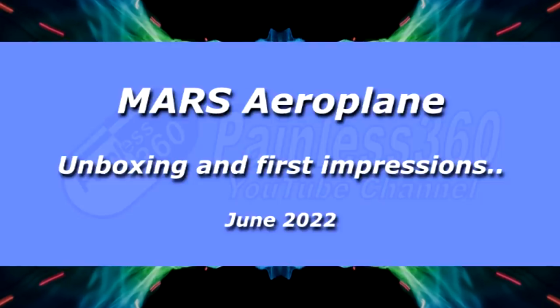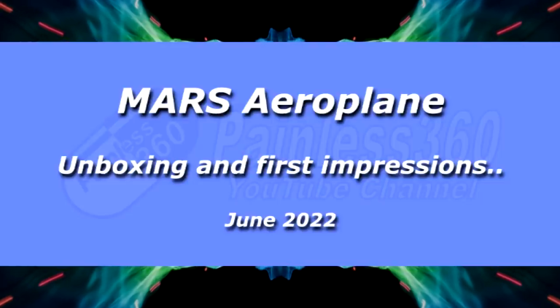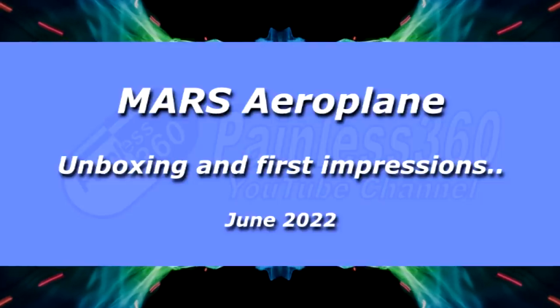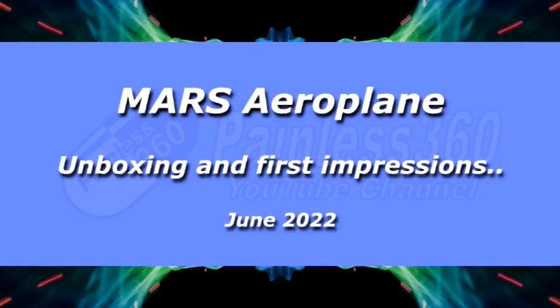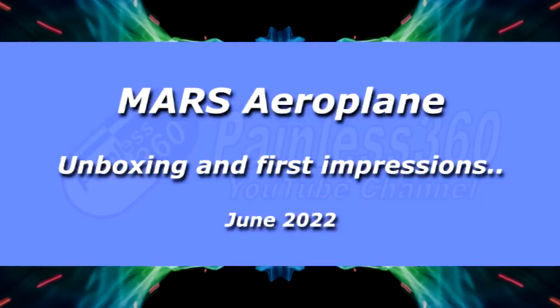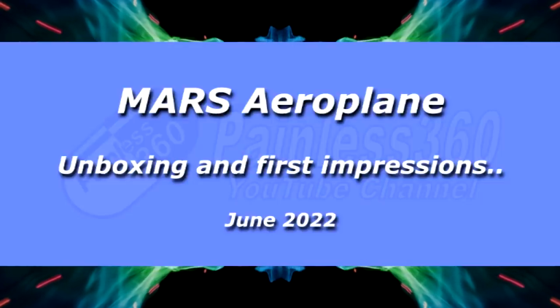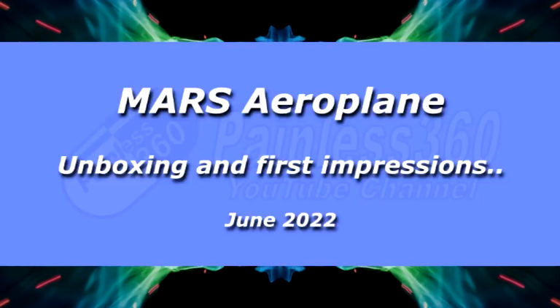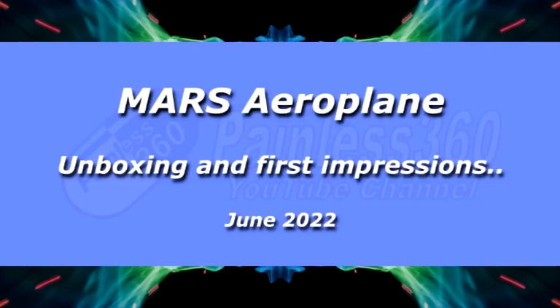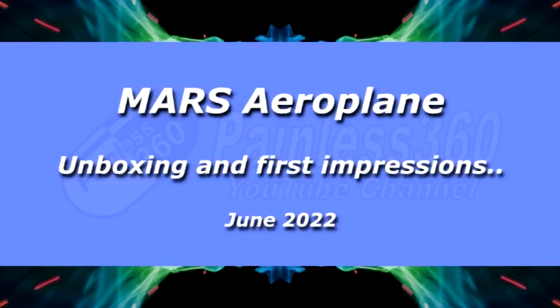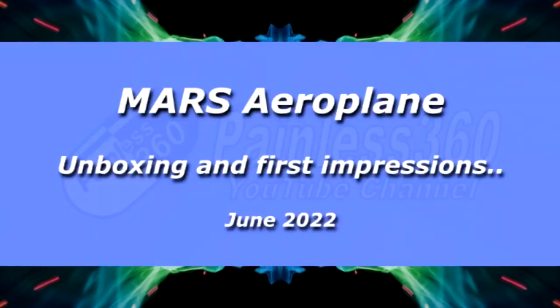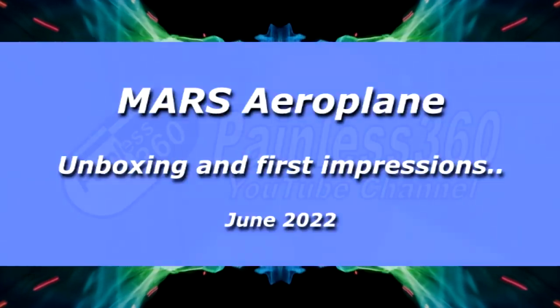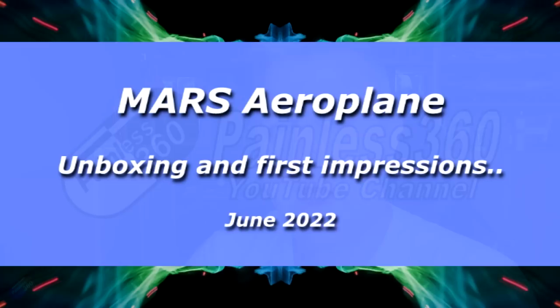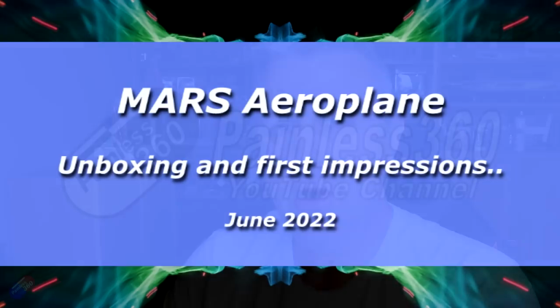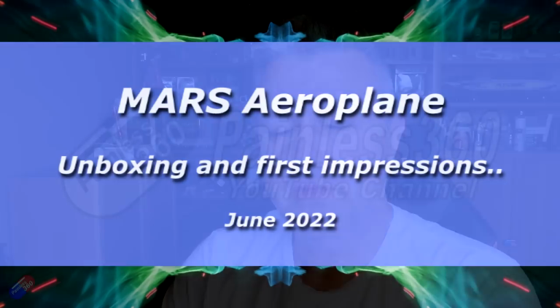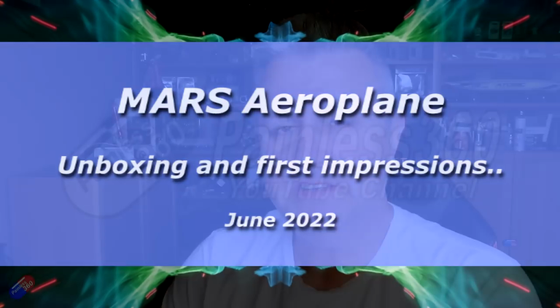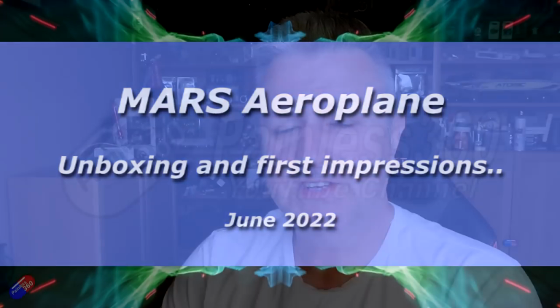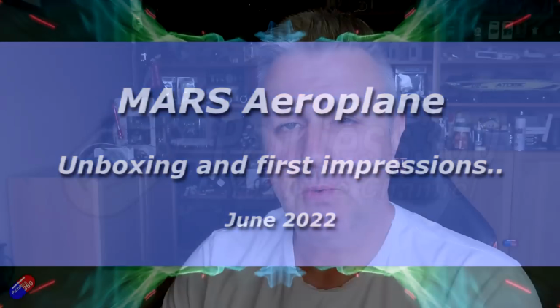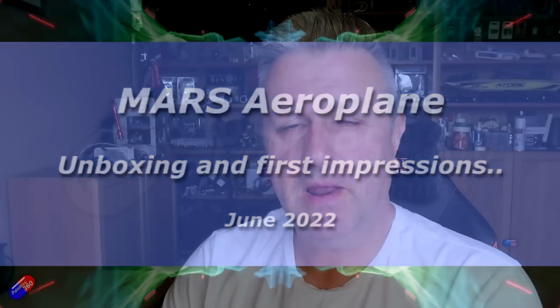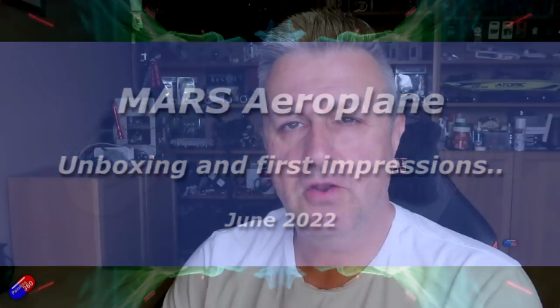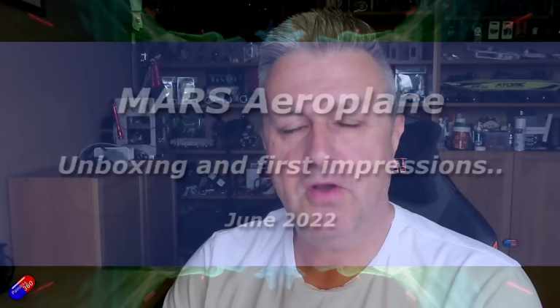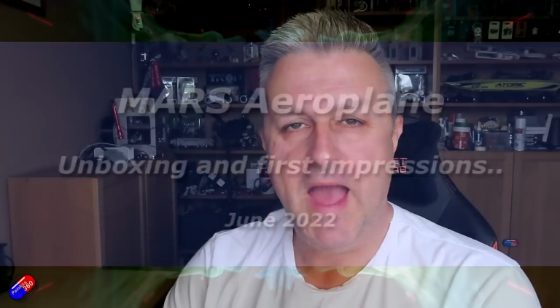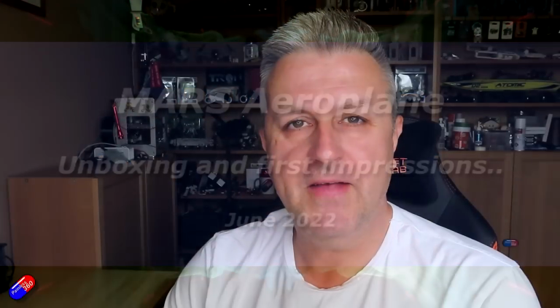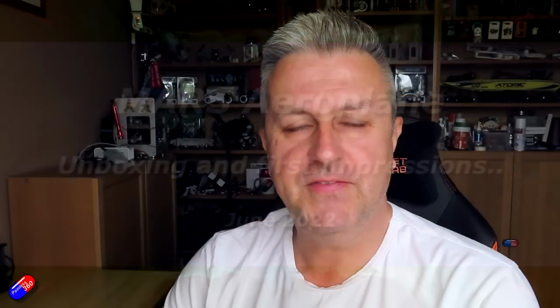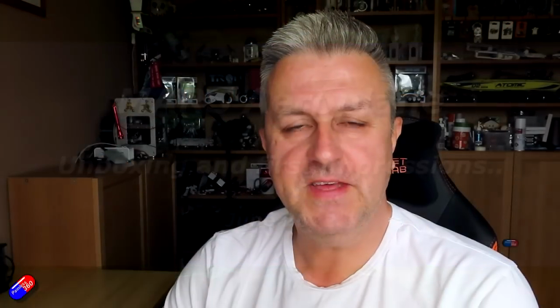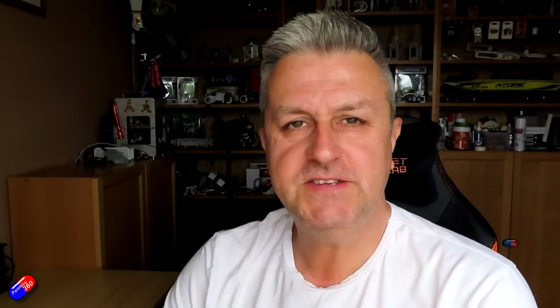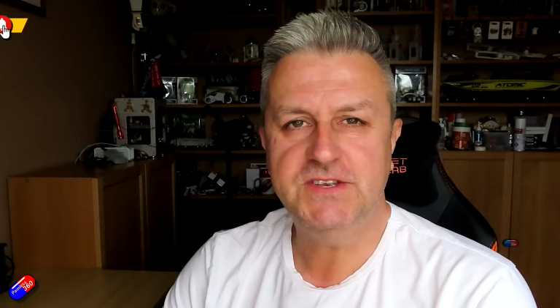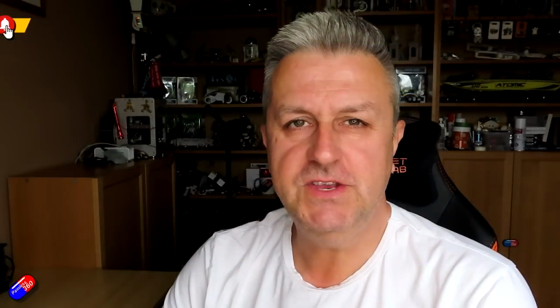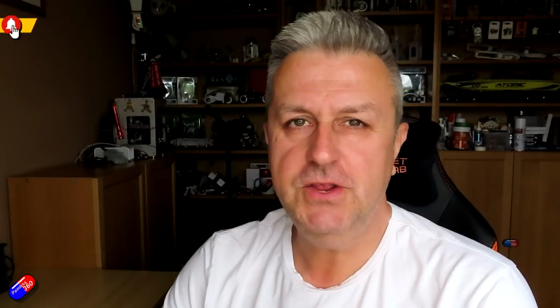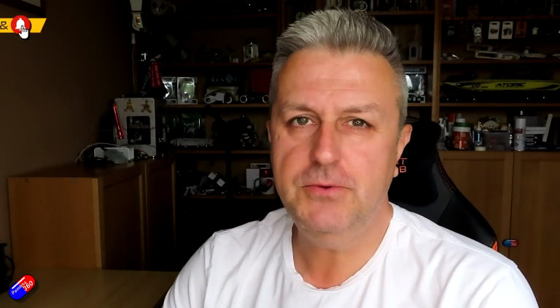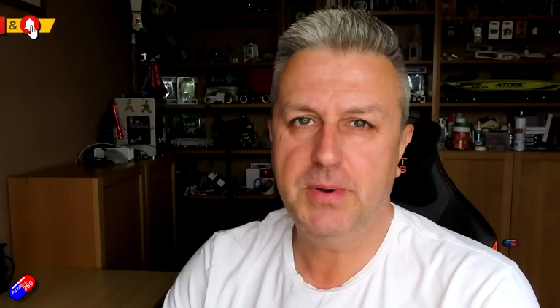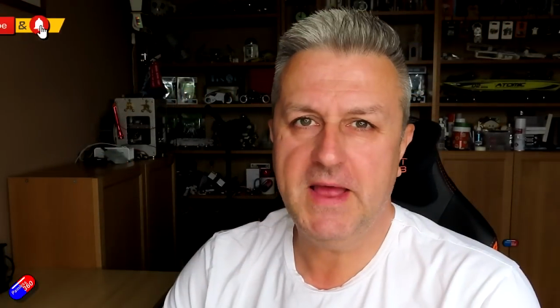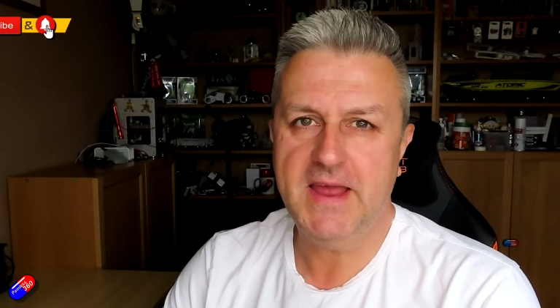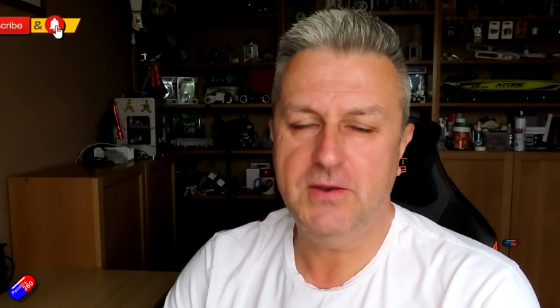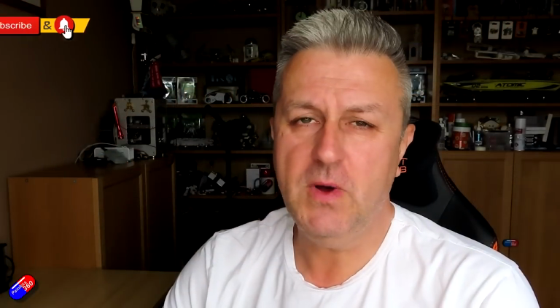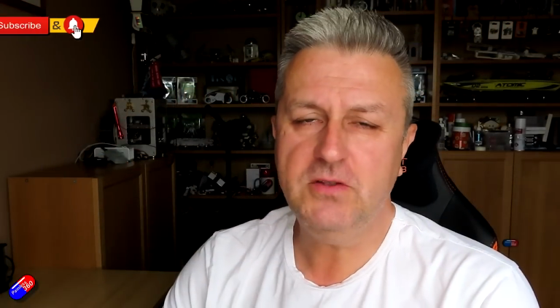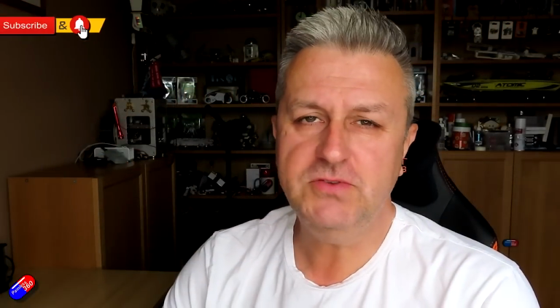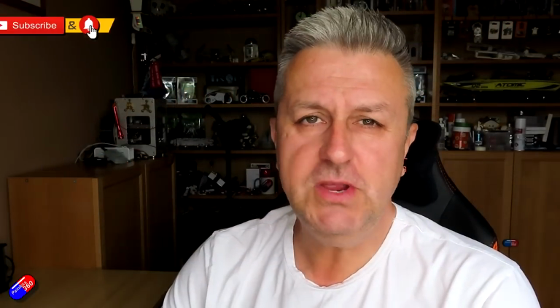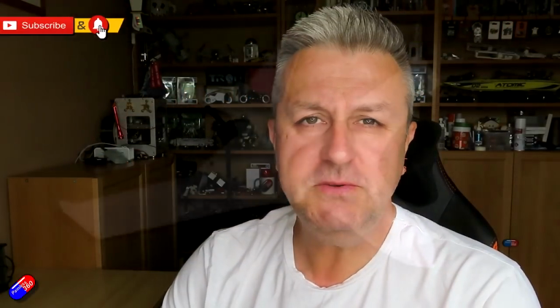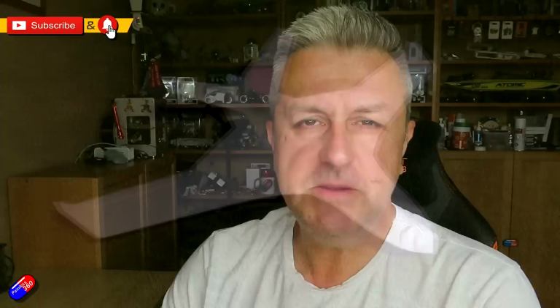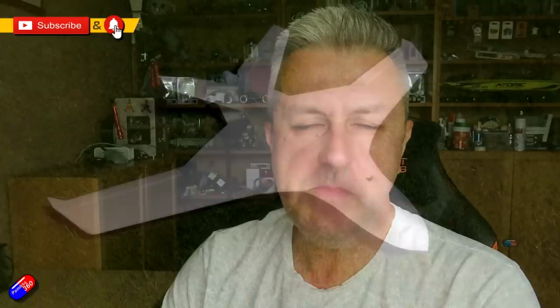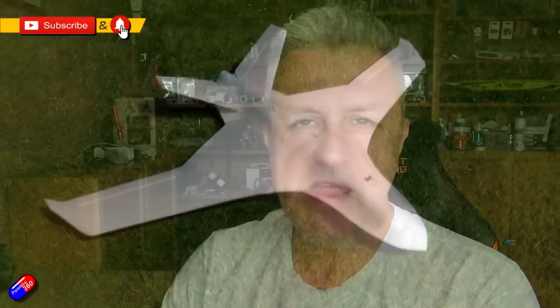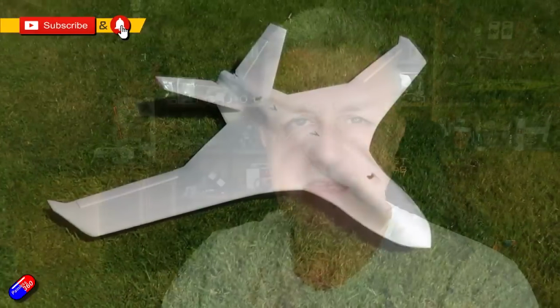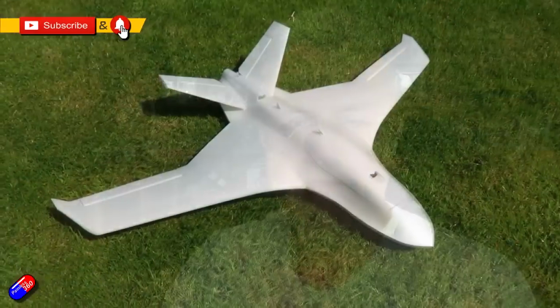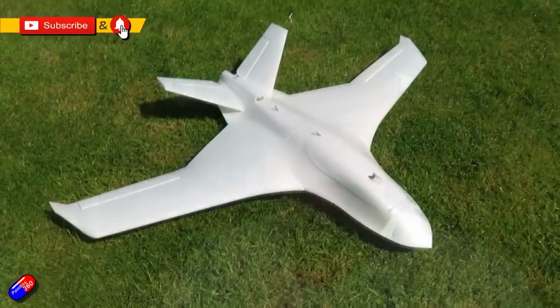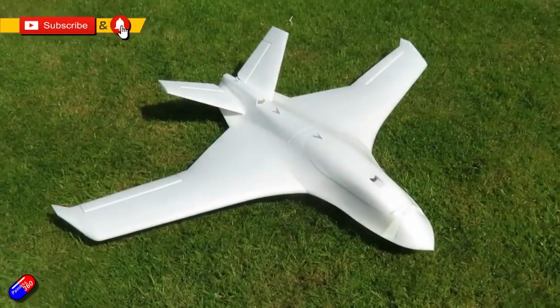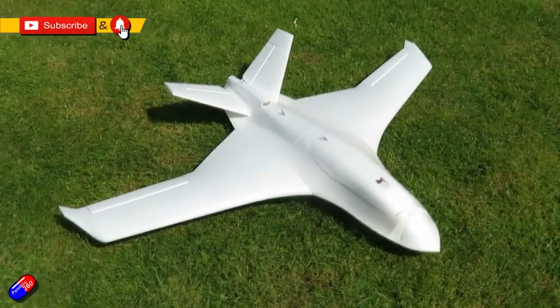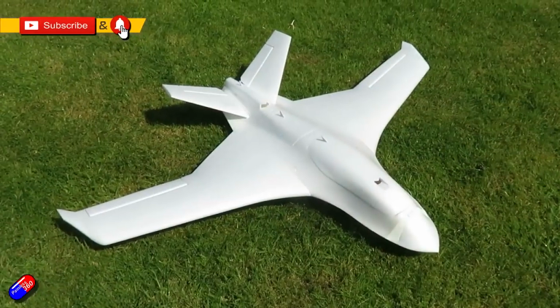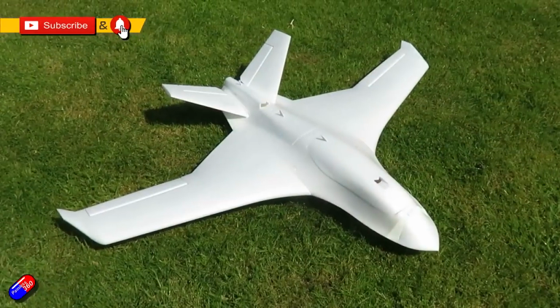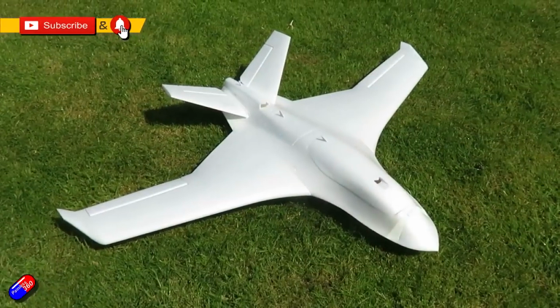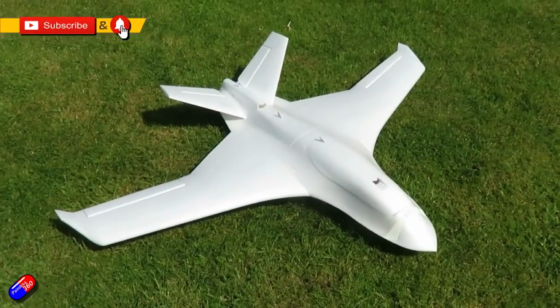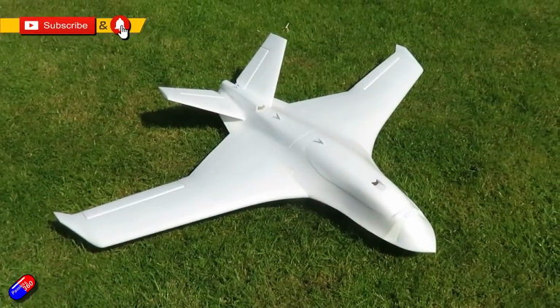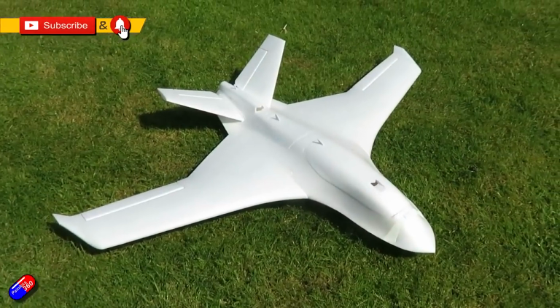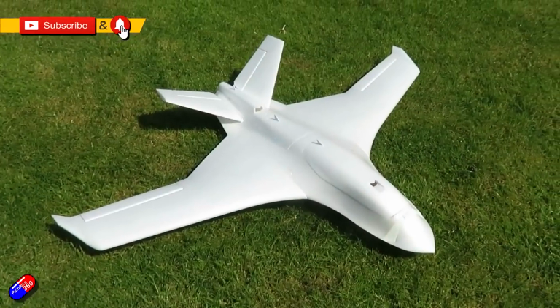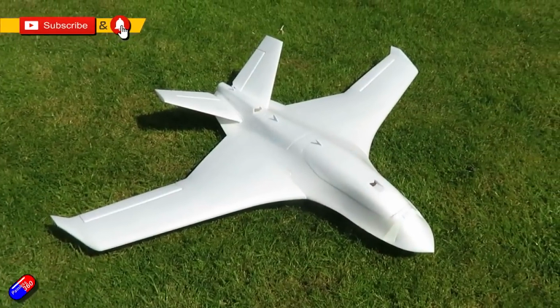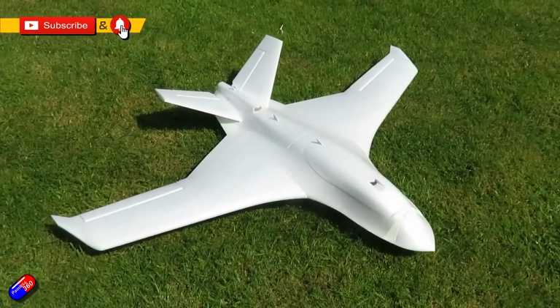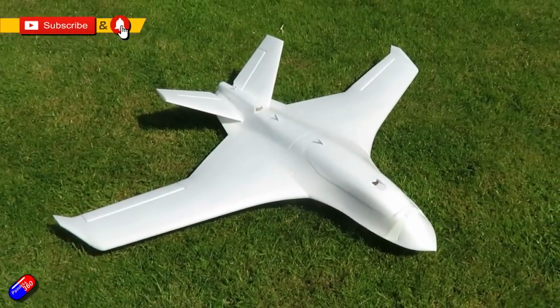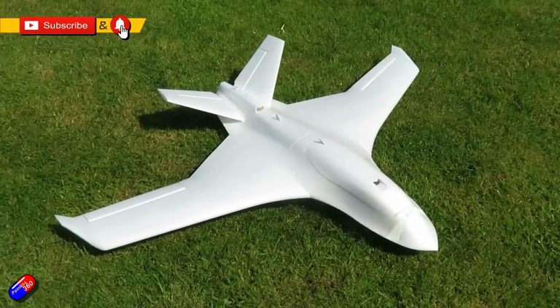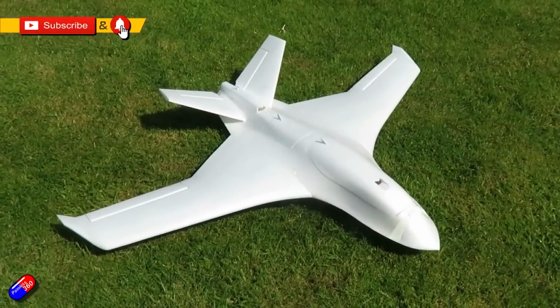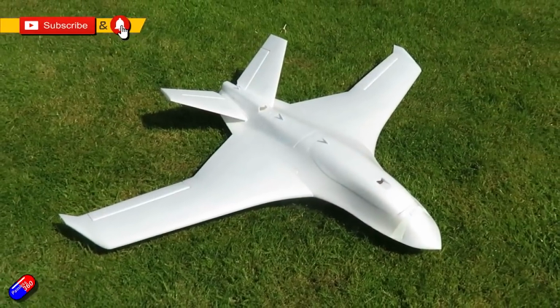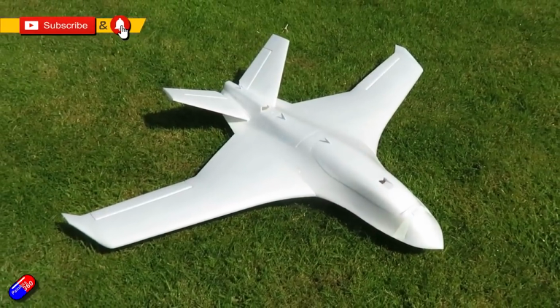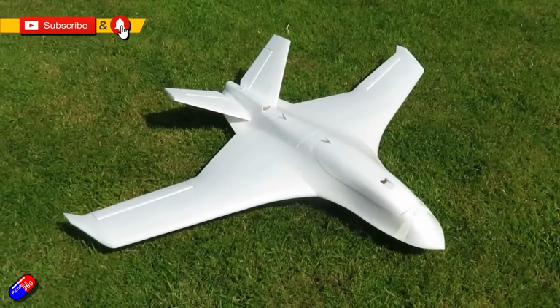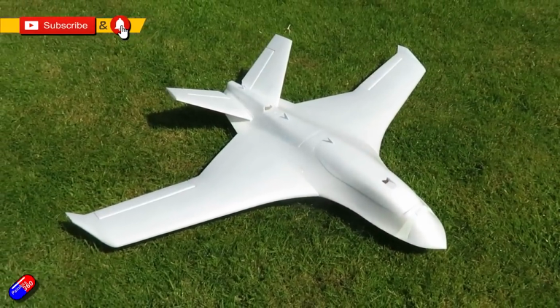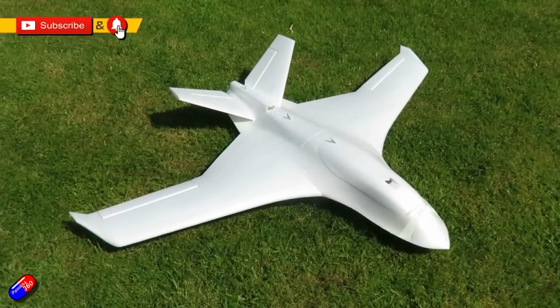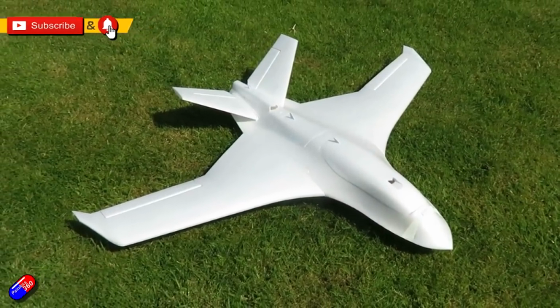Hello and welcome to the video. This is a quick look at this new plane — well, new to me — this is the Mars Aeroplane.